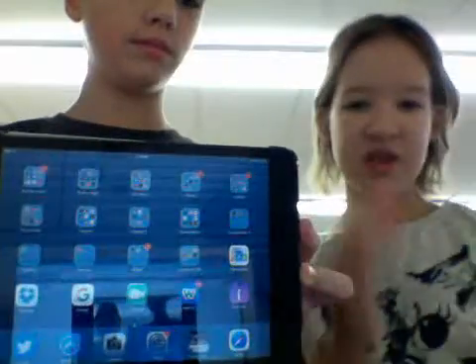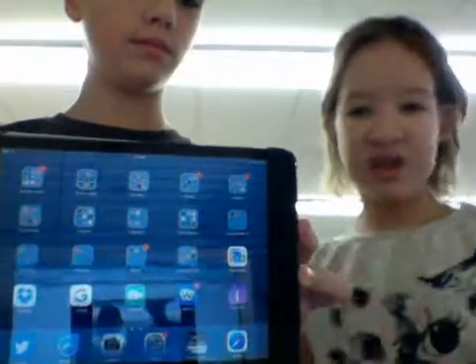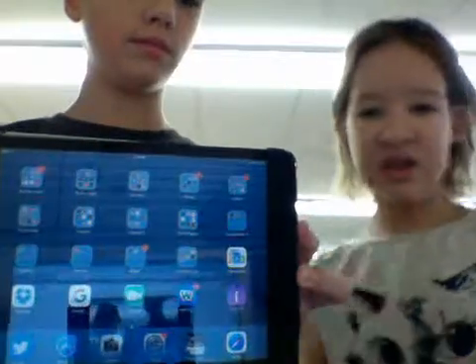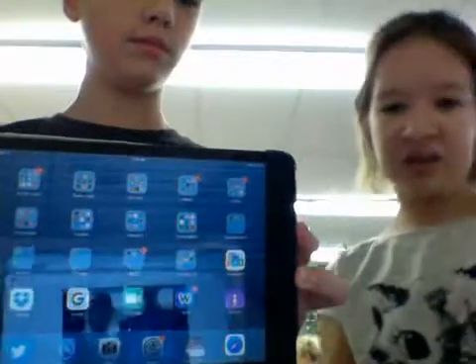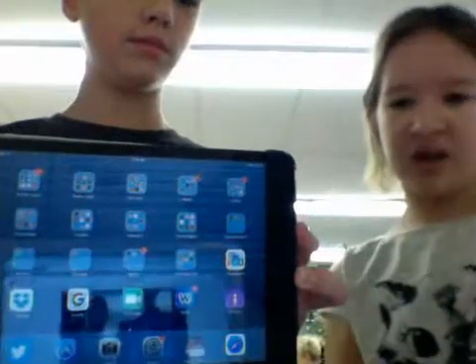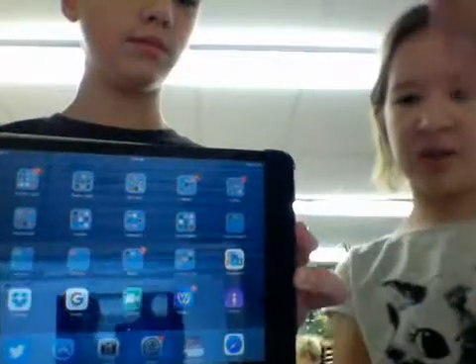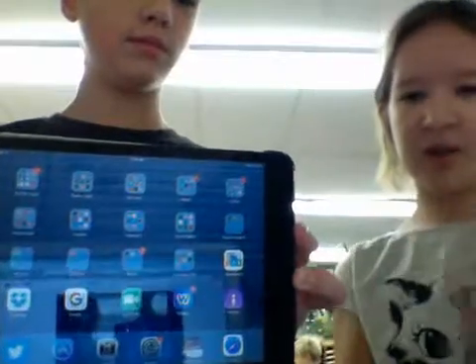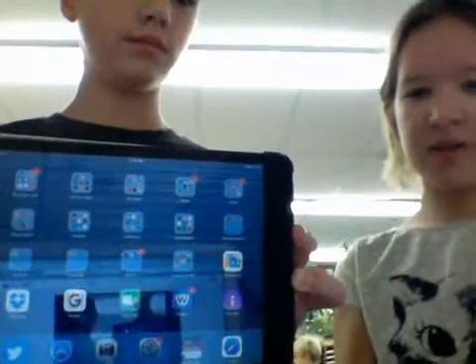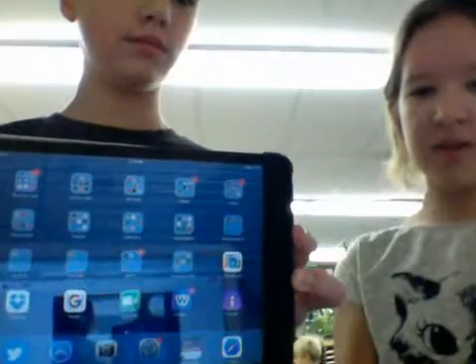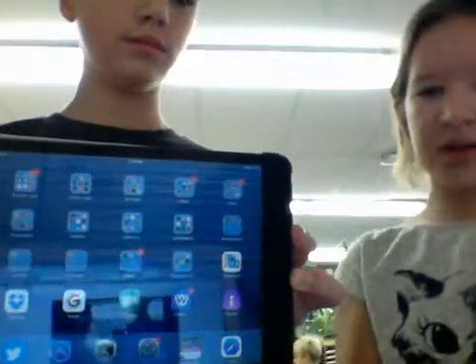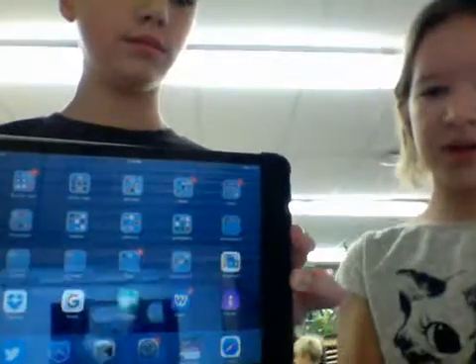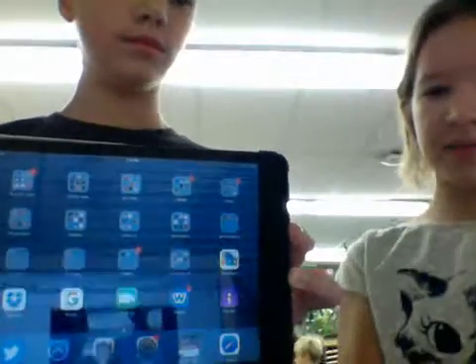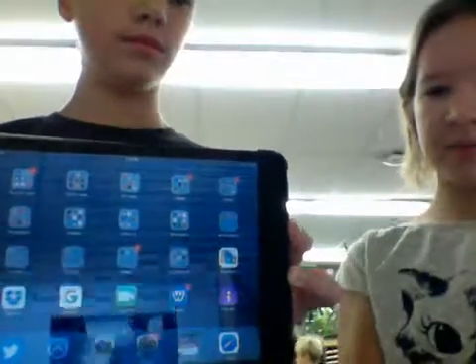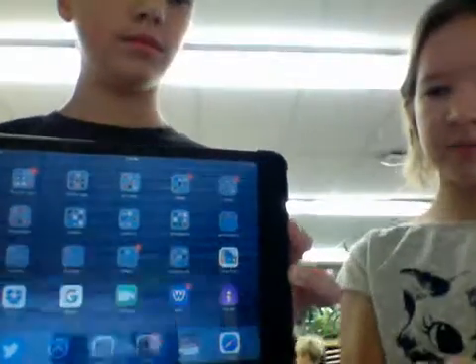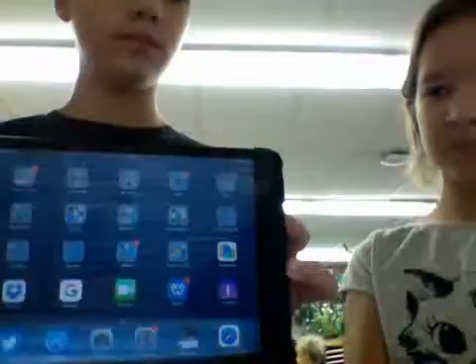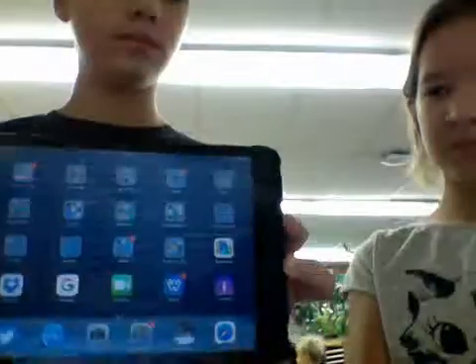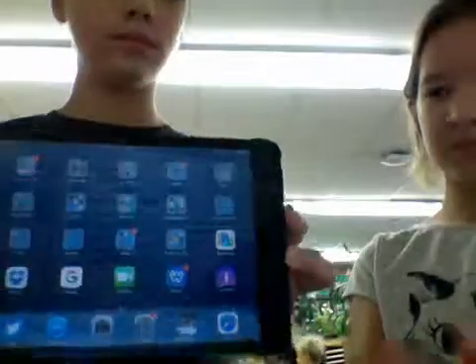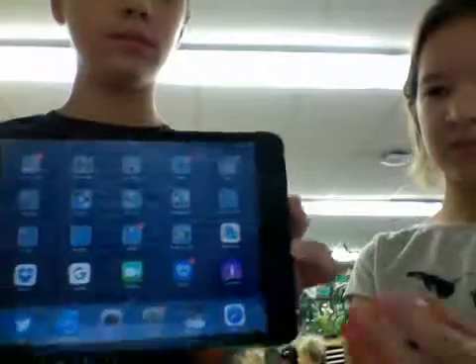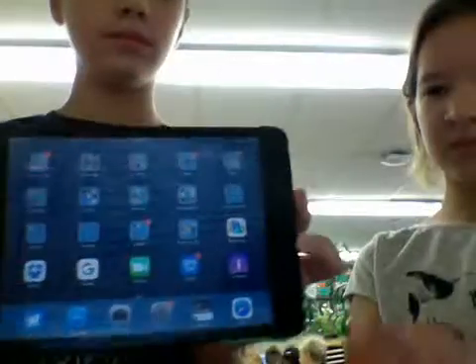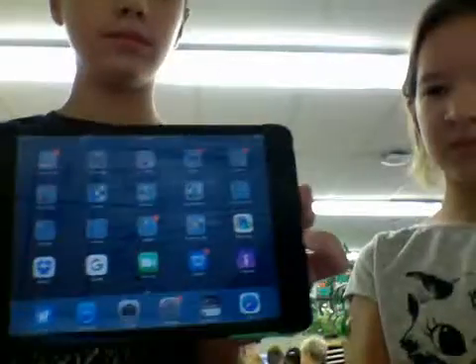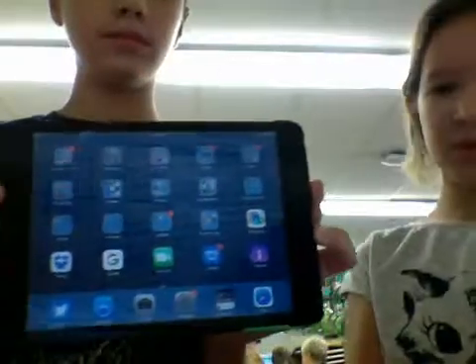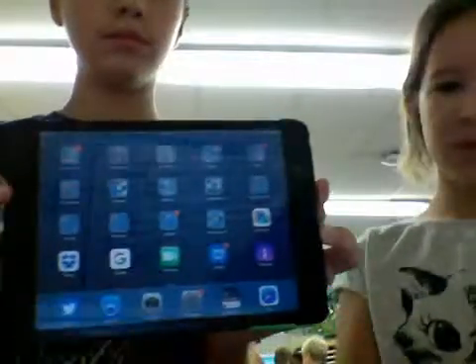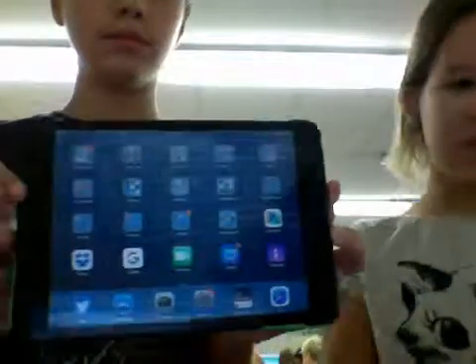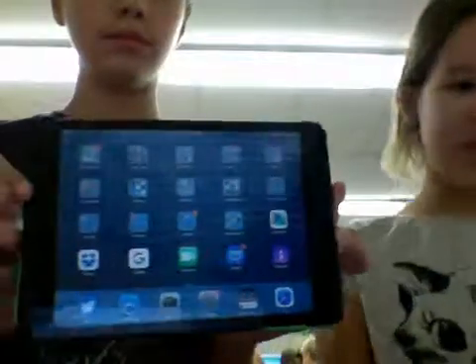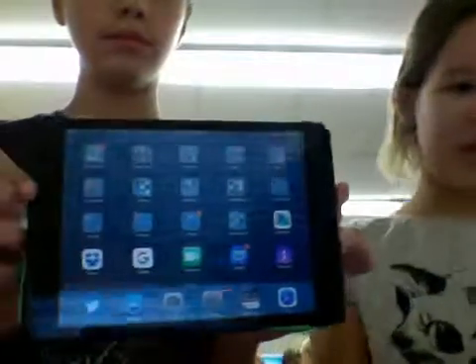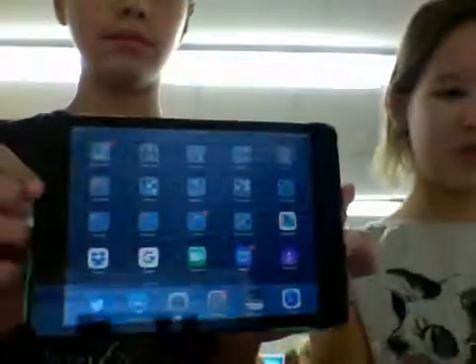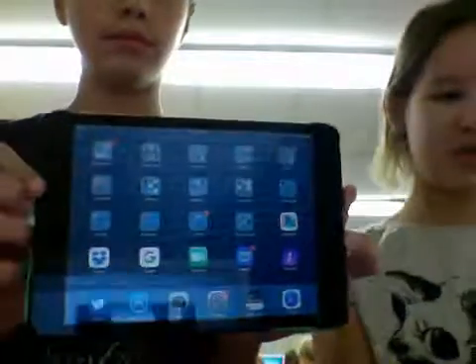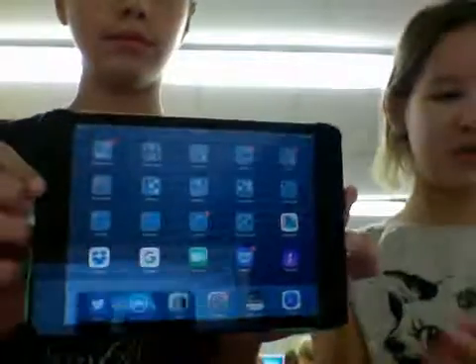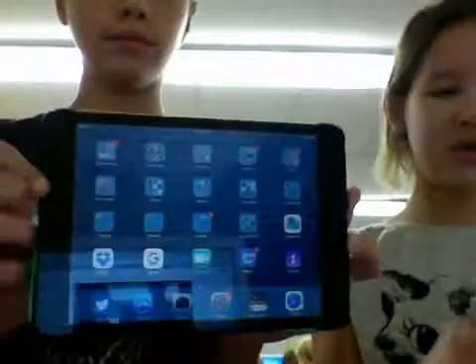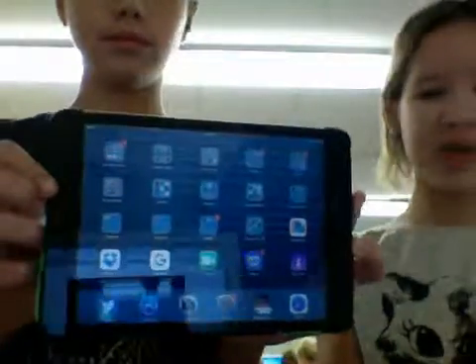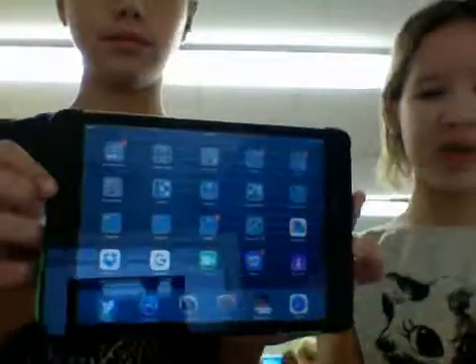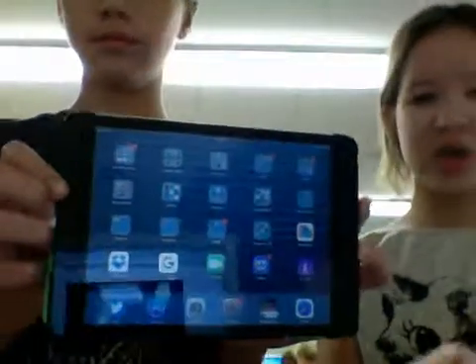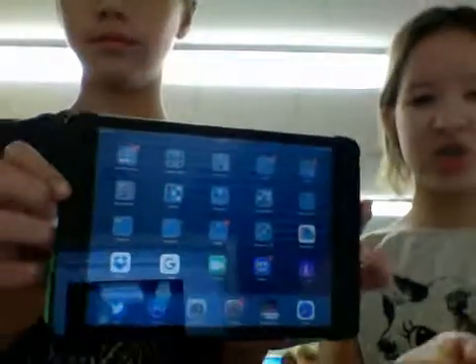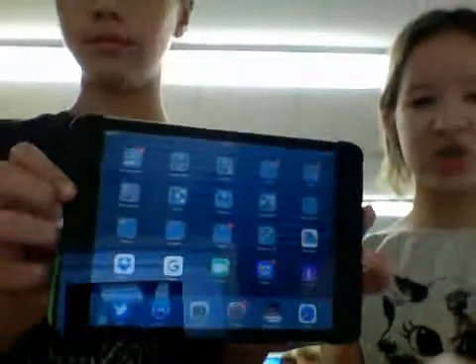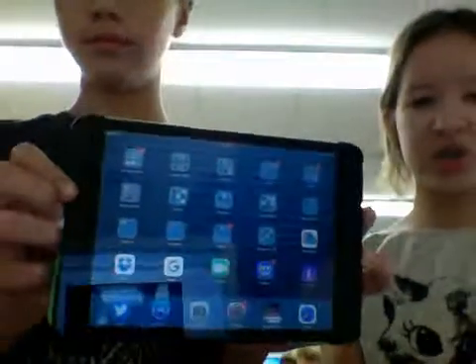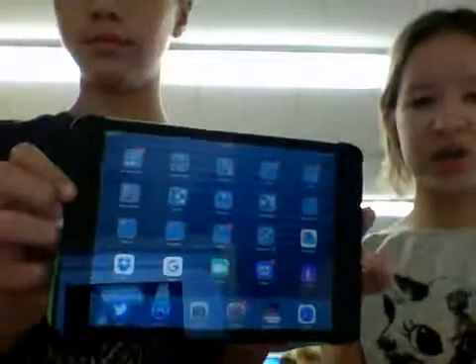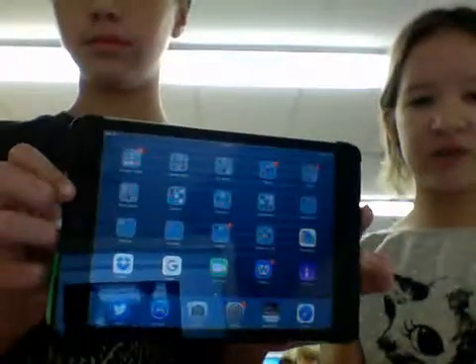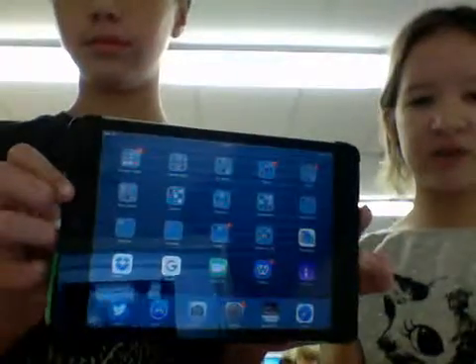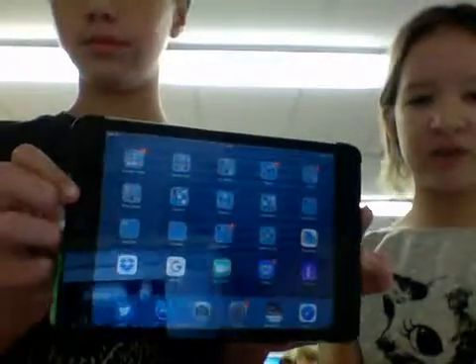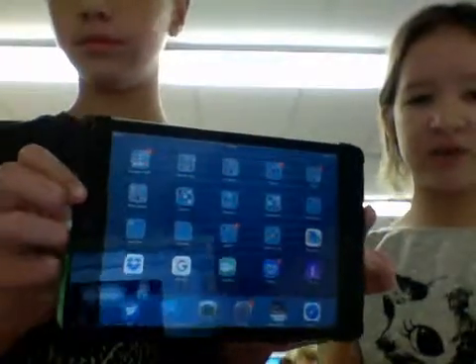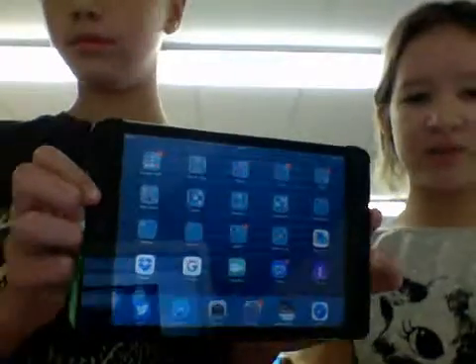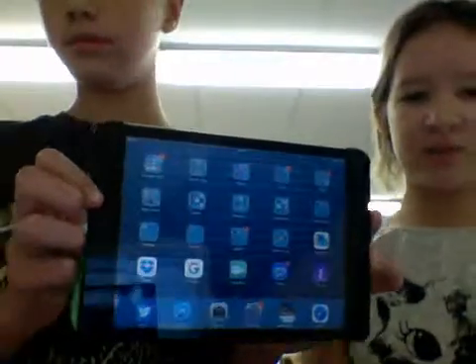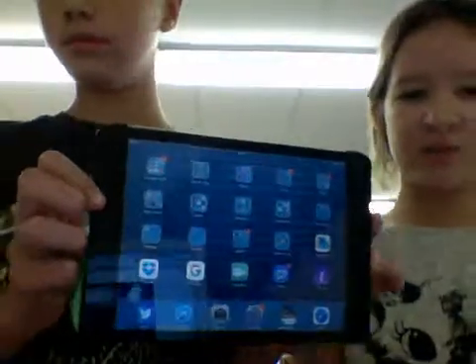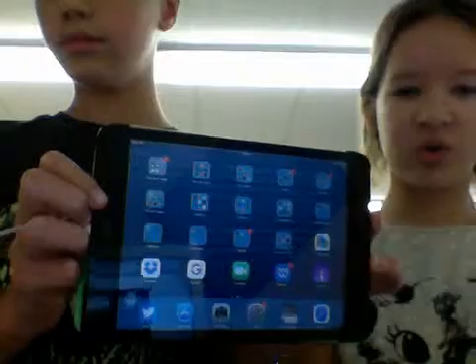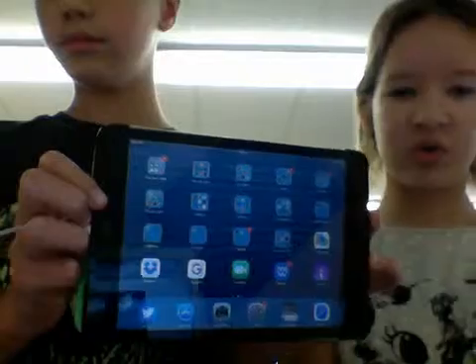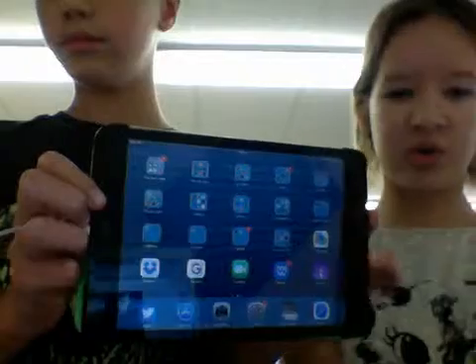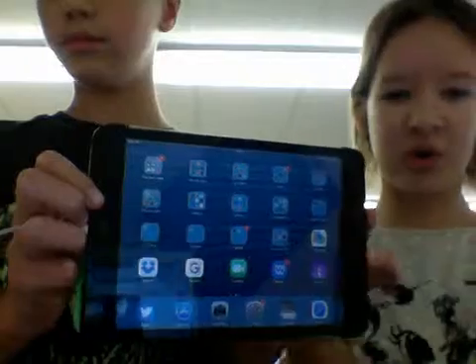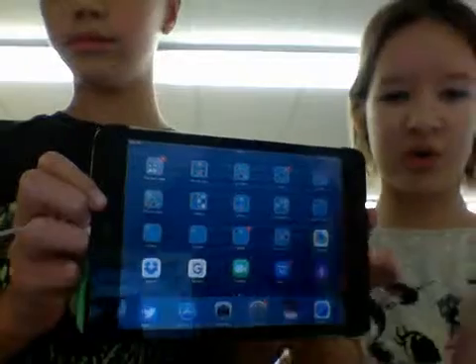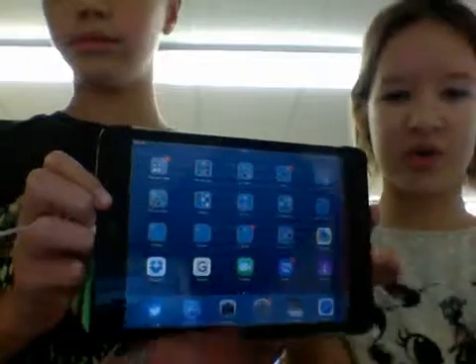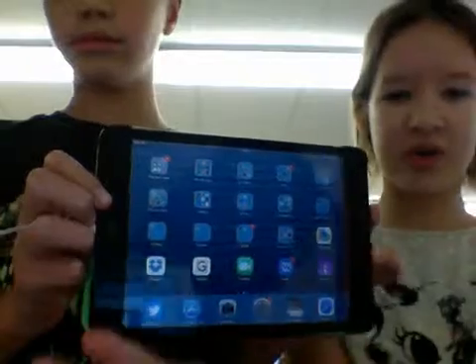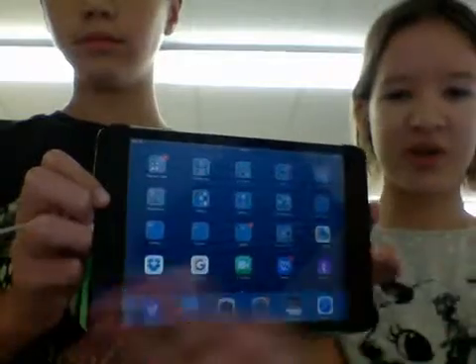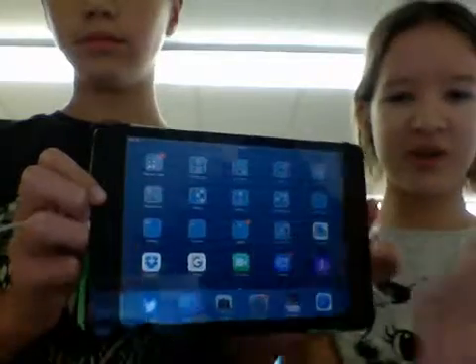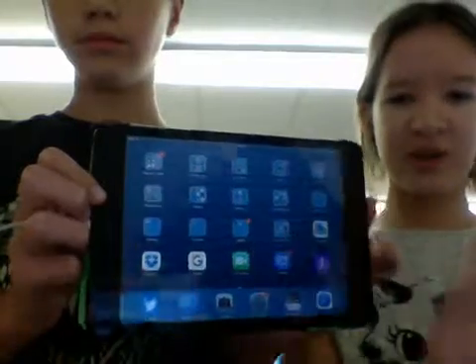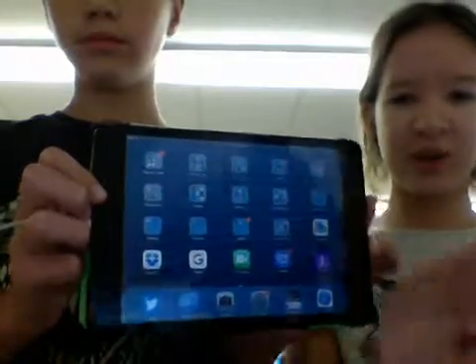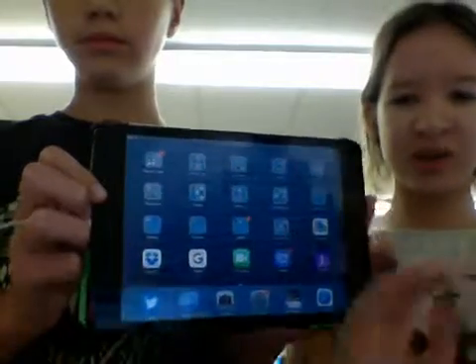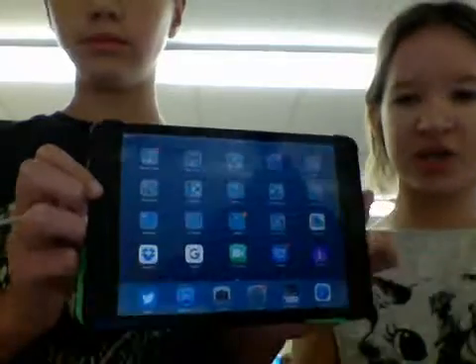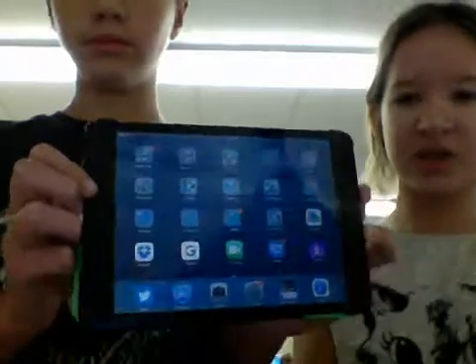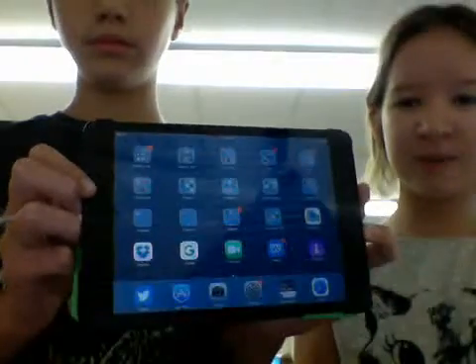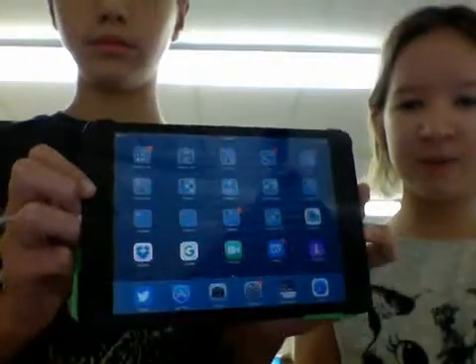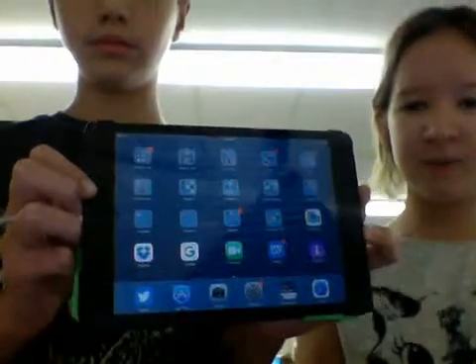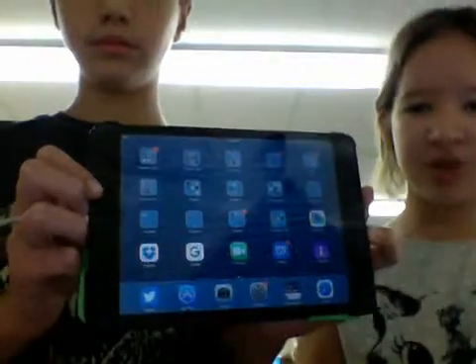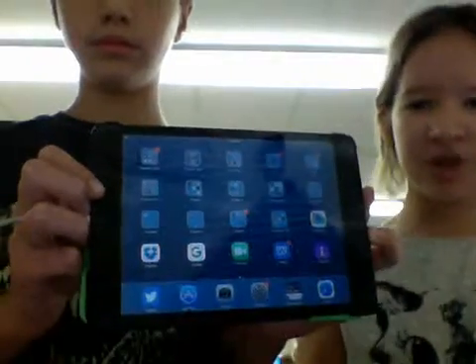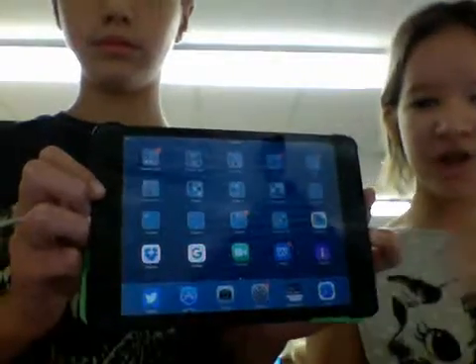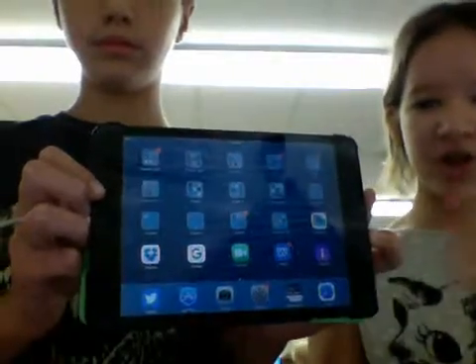So this is the iPad Mini, and we showed you the energy transfers of it. Thank you for watching. See you later.